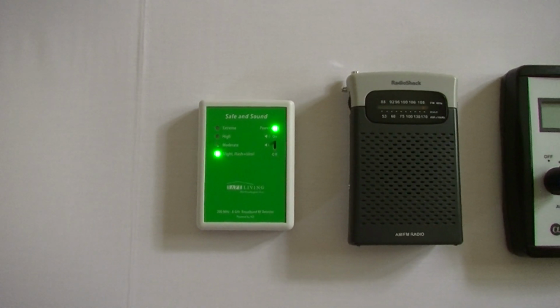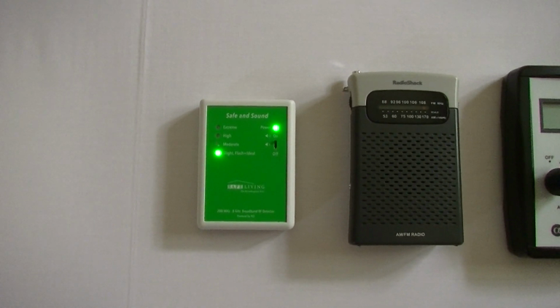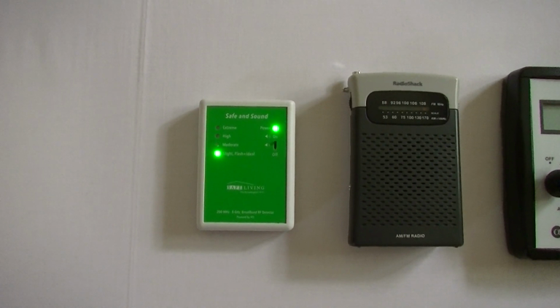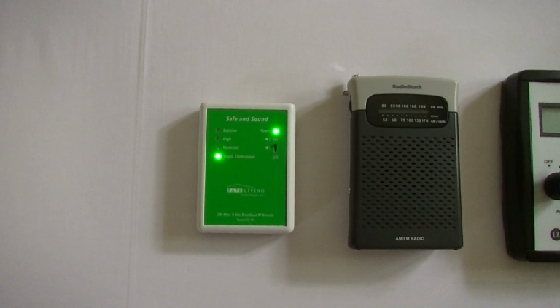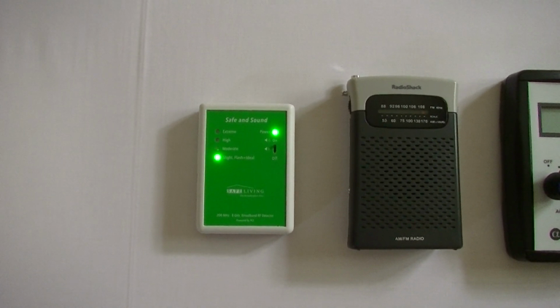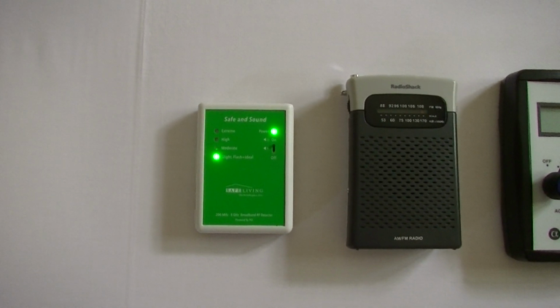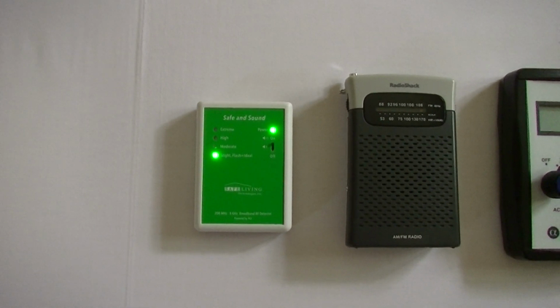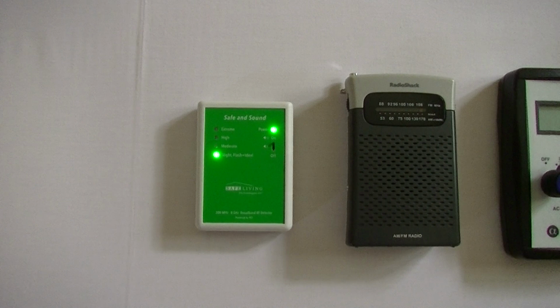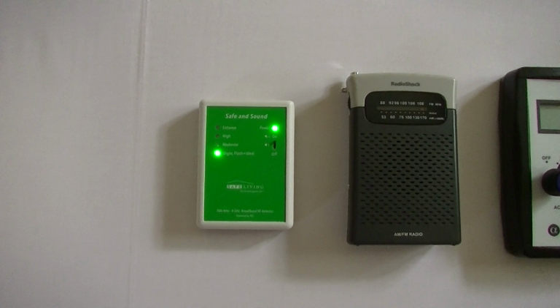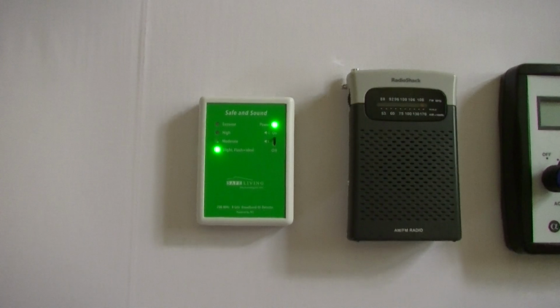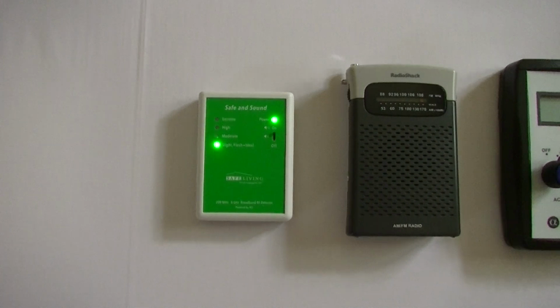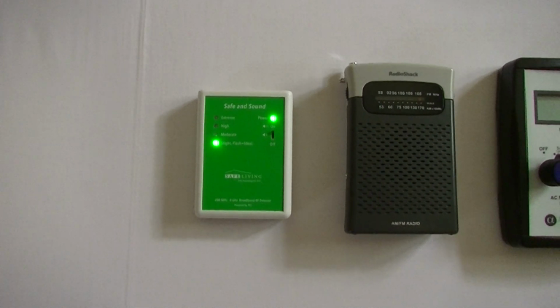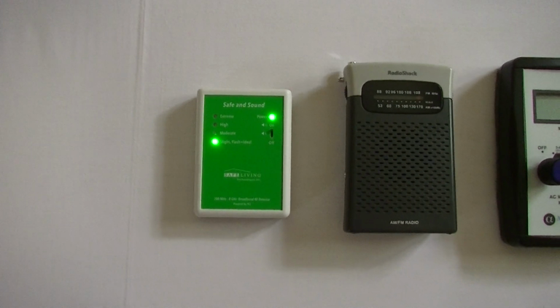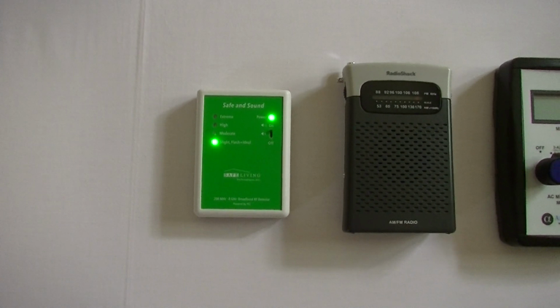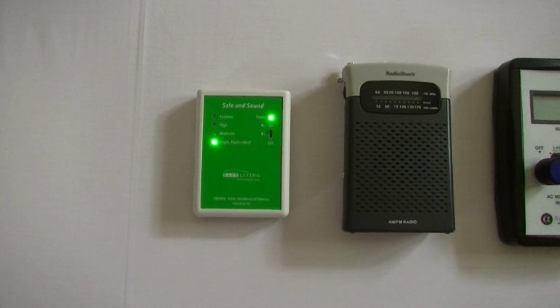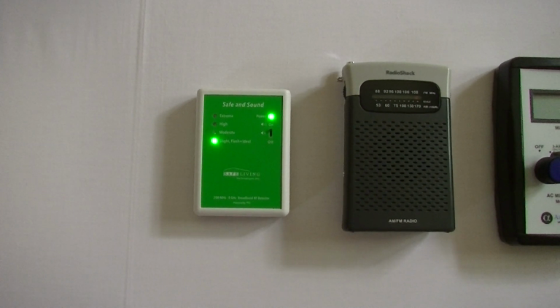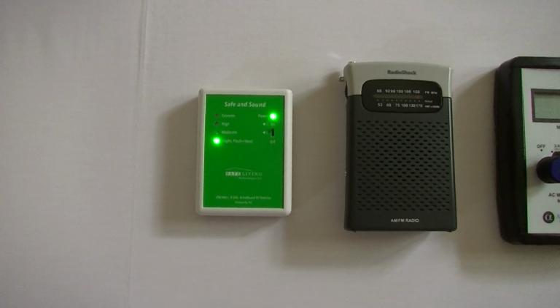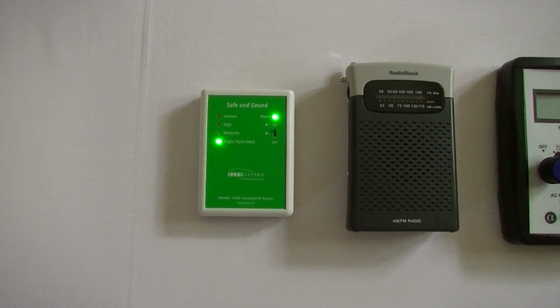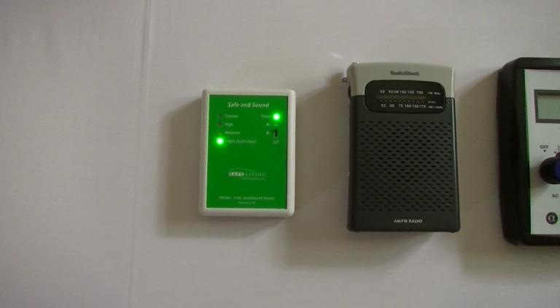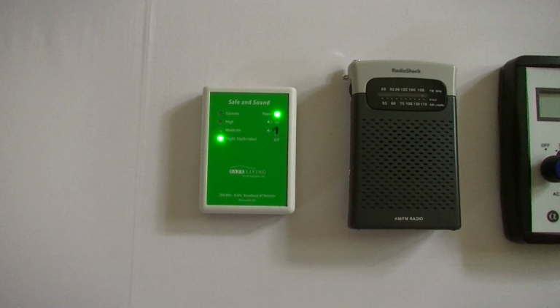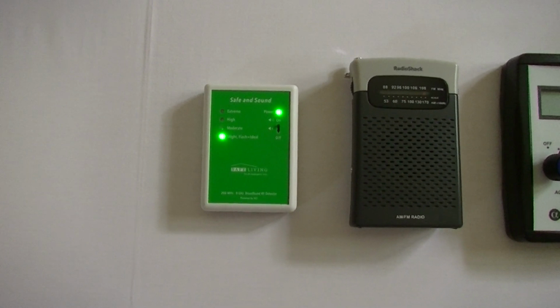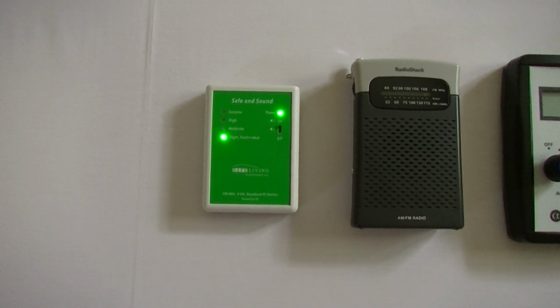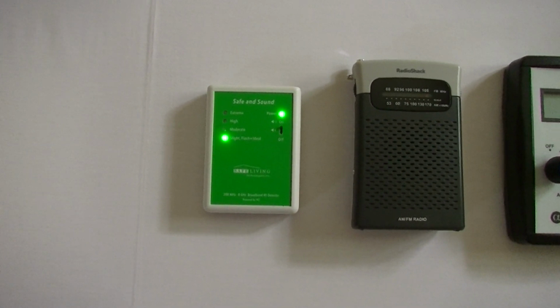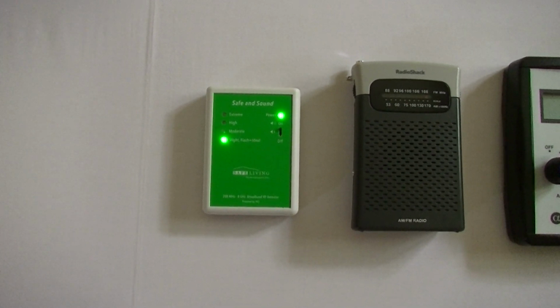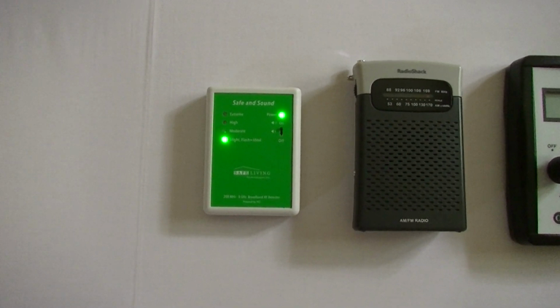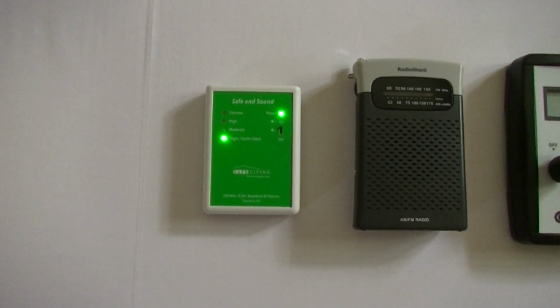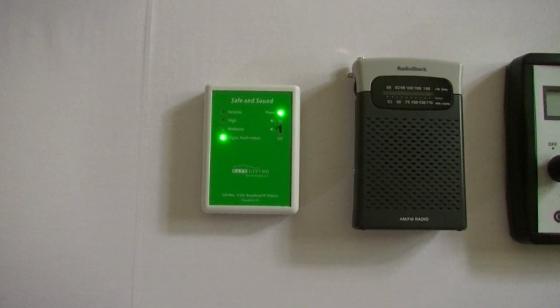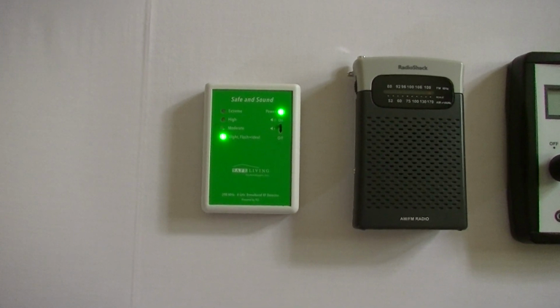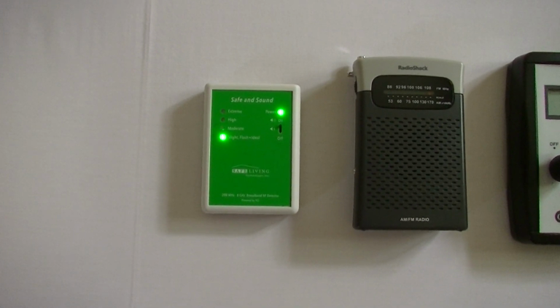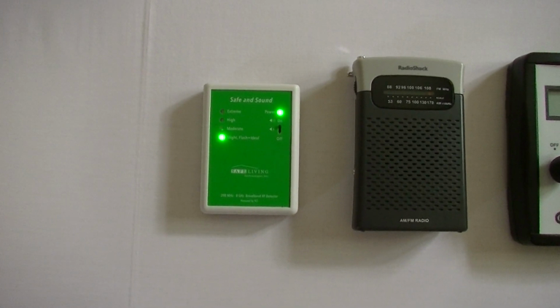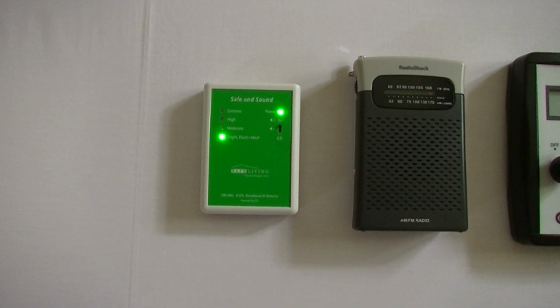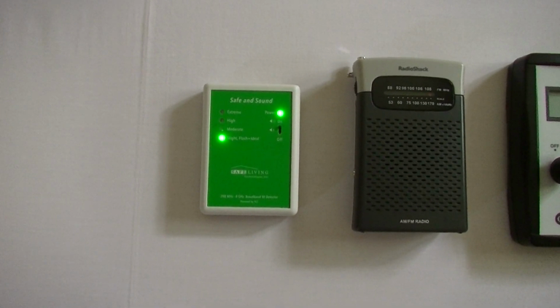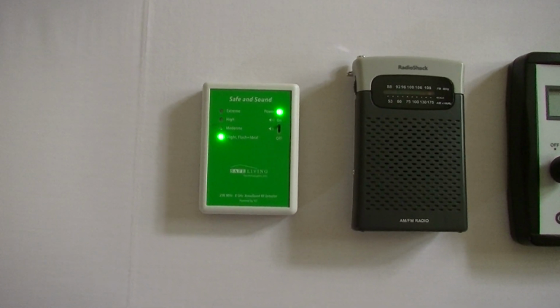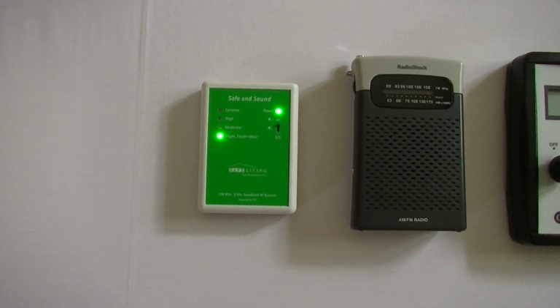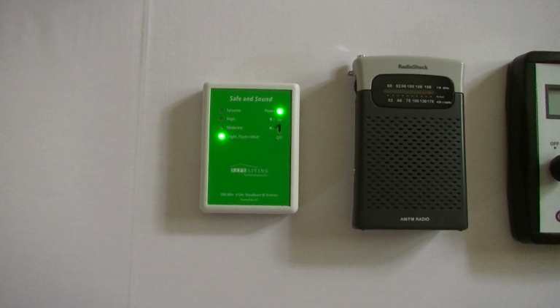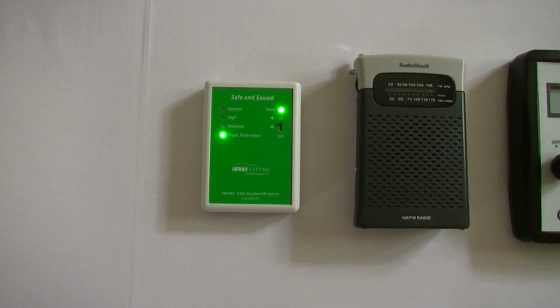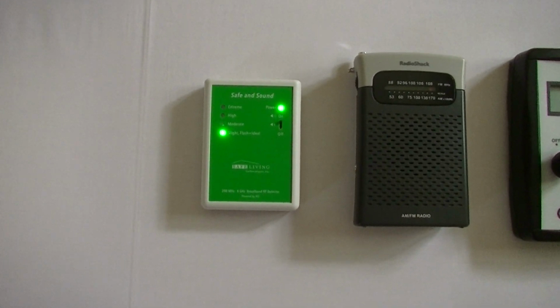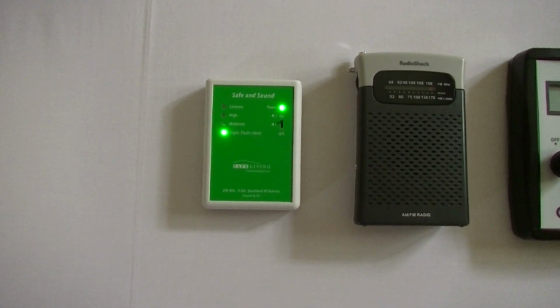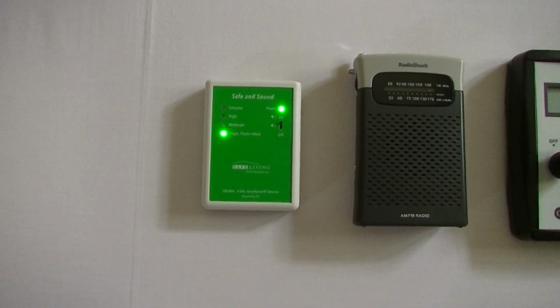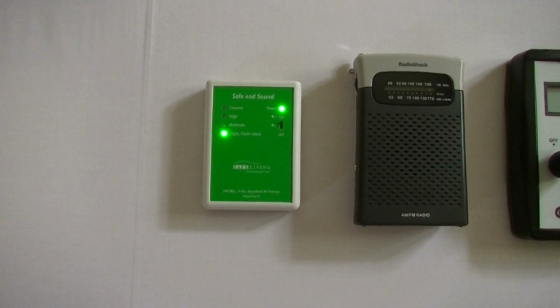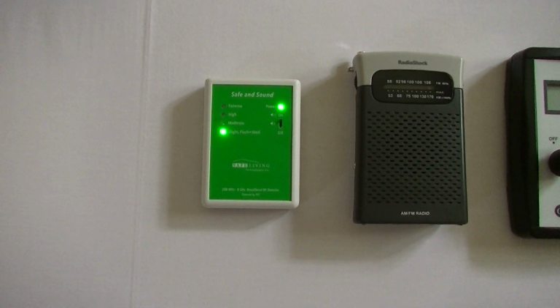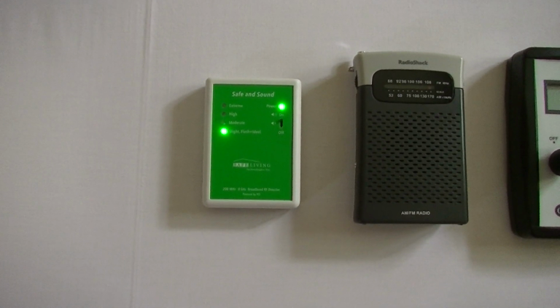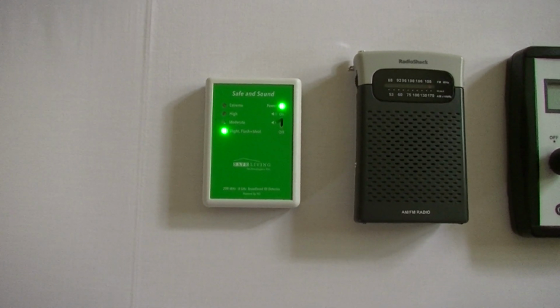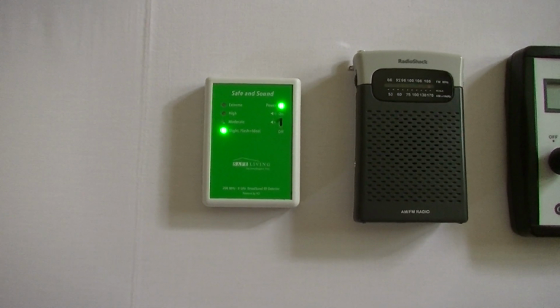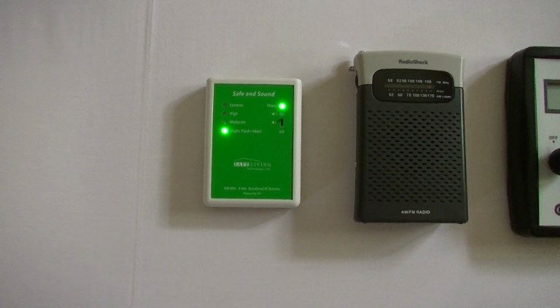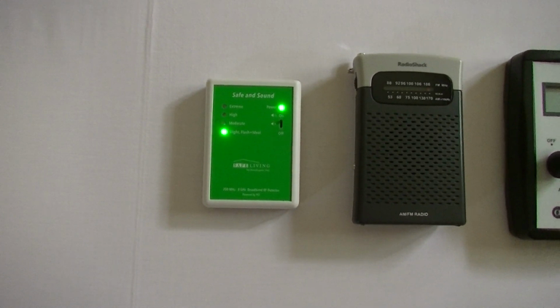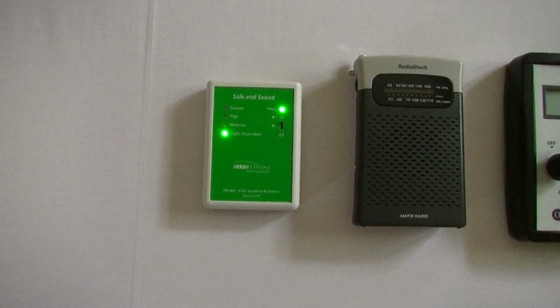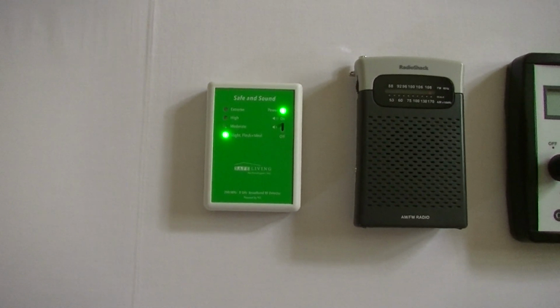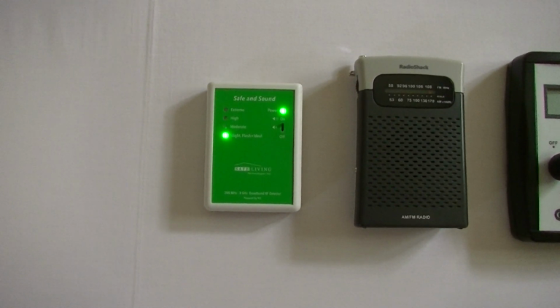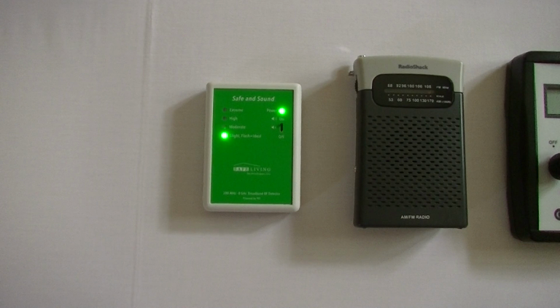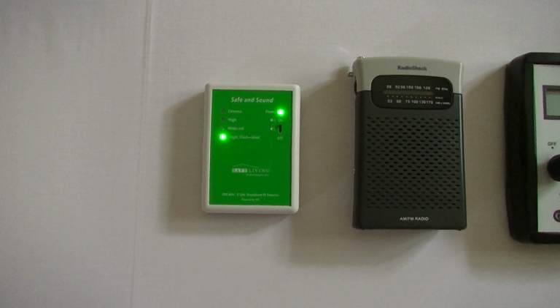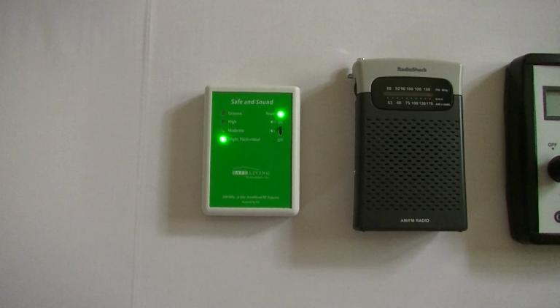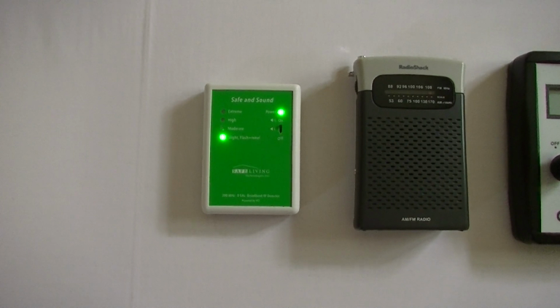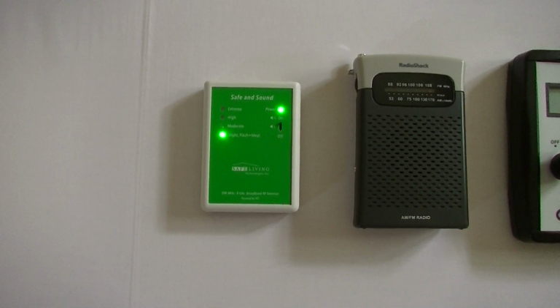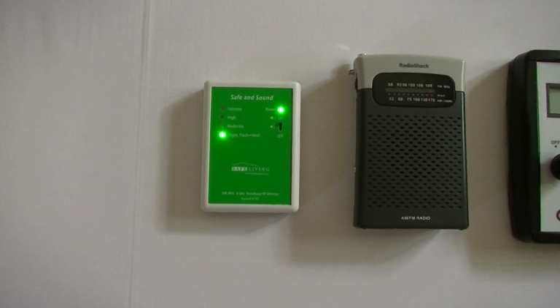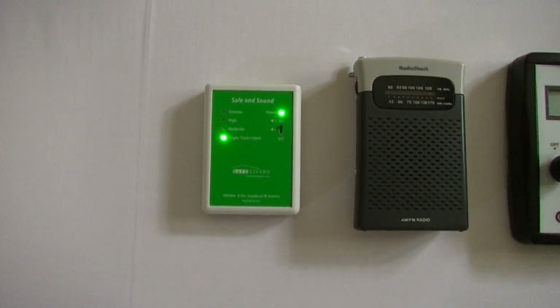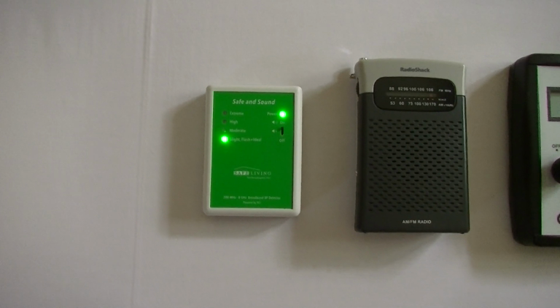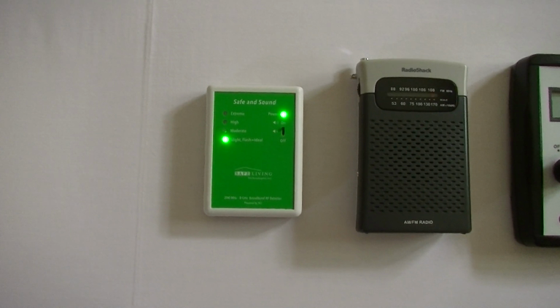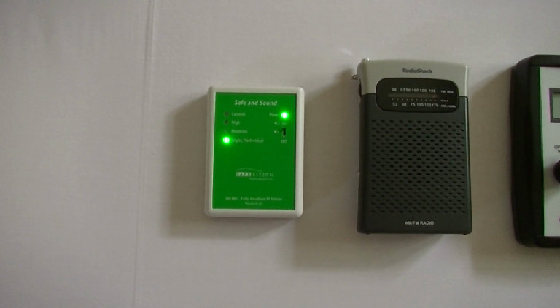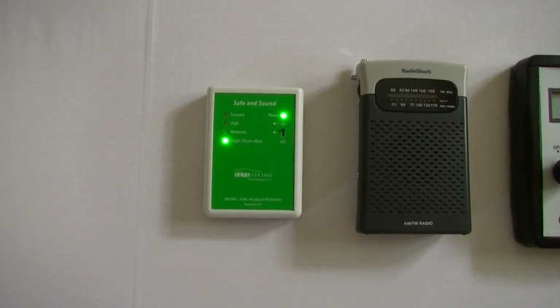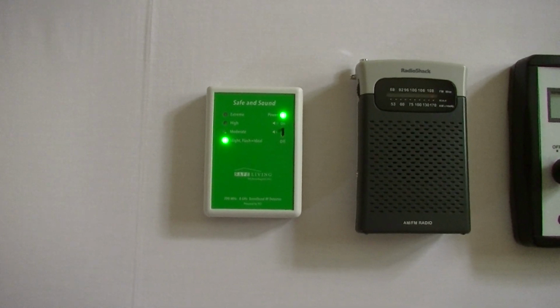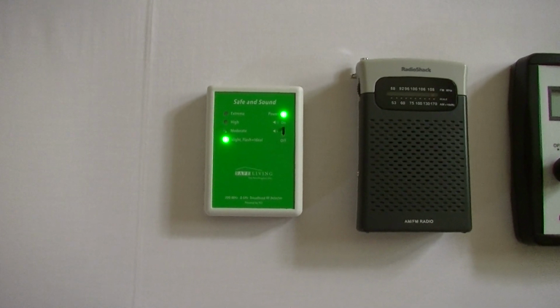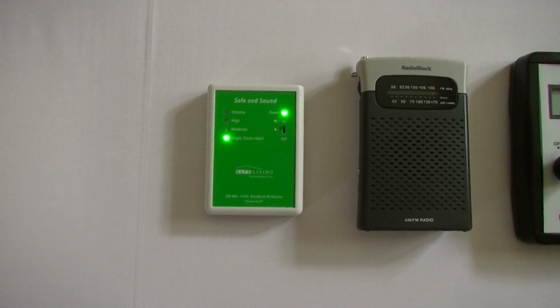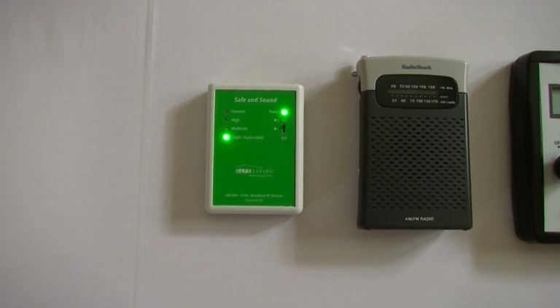If you are in a place that has high levels of Wi-Fi, you can use a bed canopy, and then you'll get readings like this under the bed canopy.